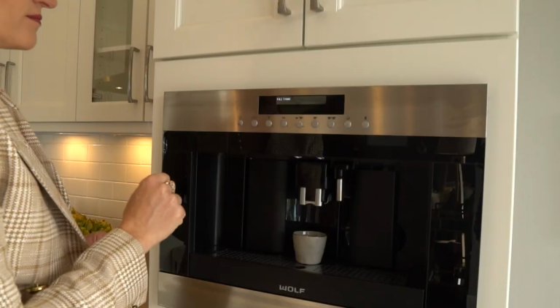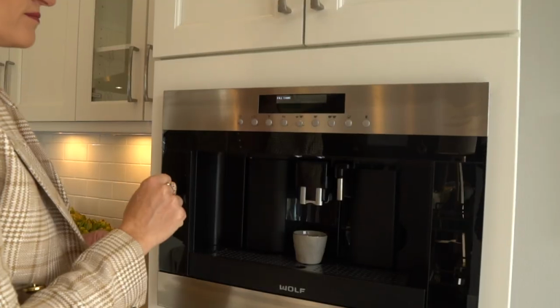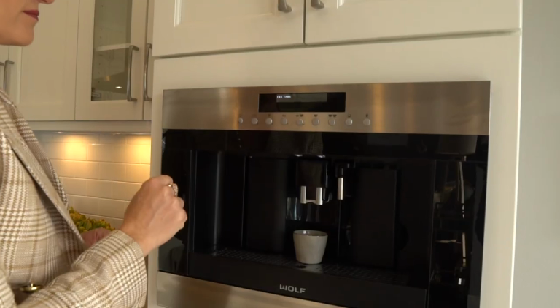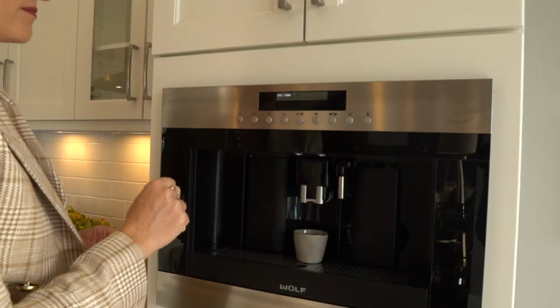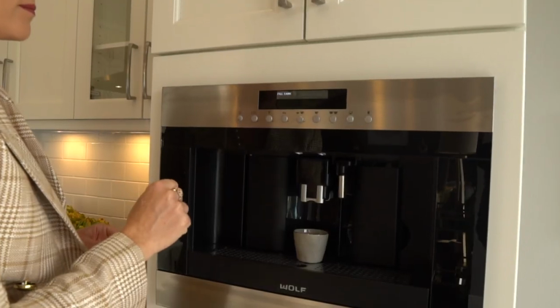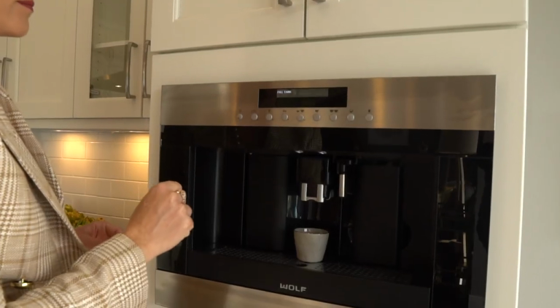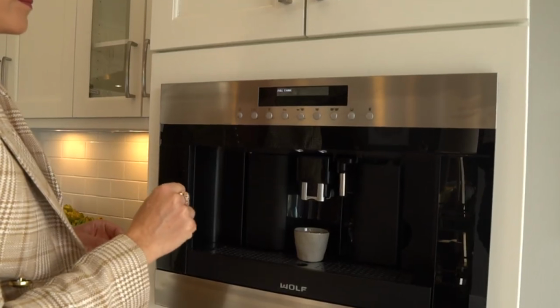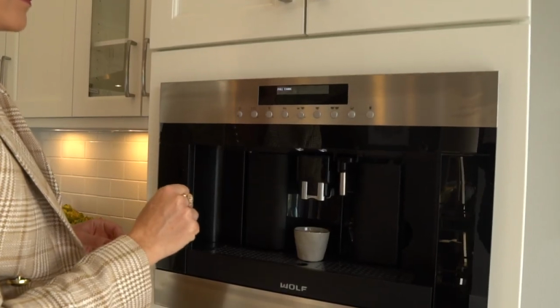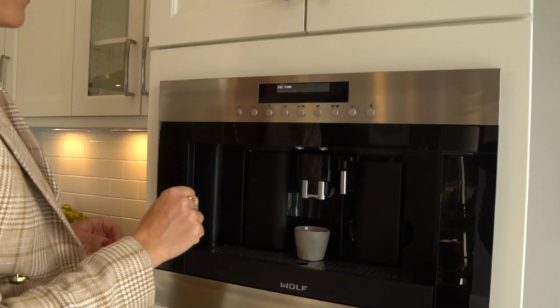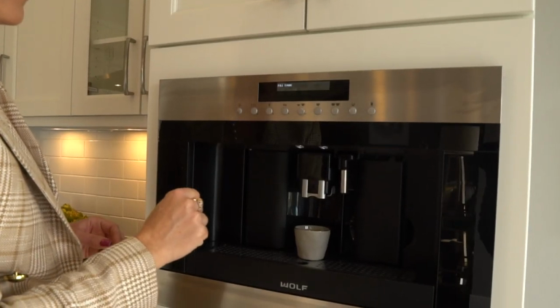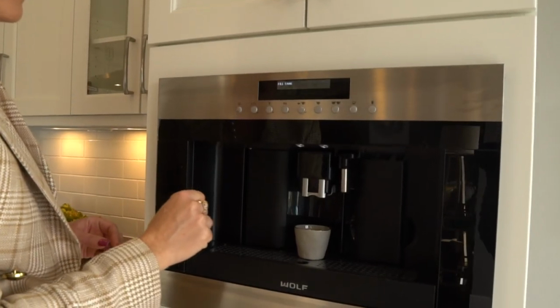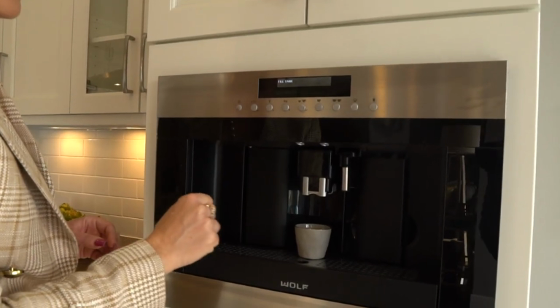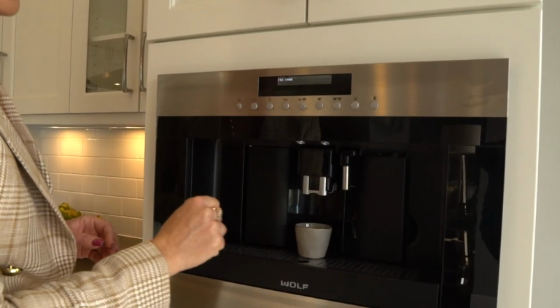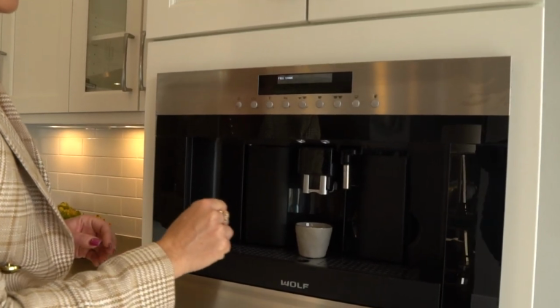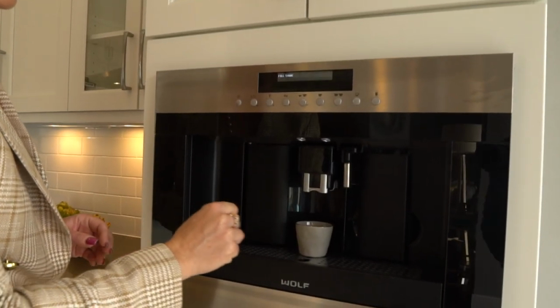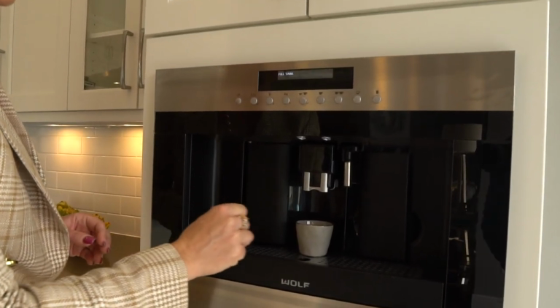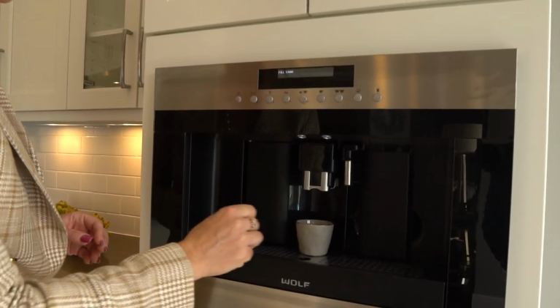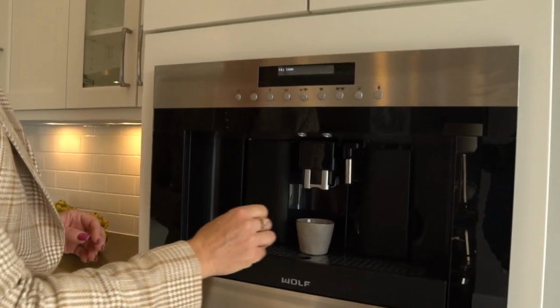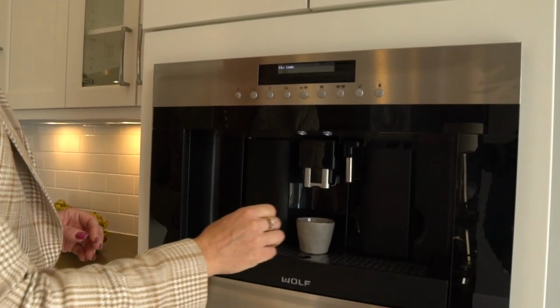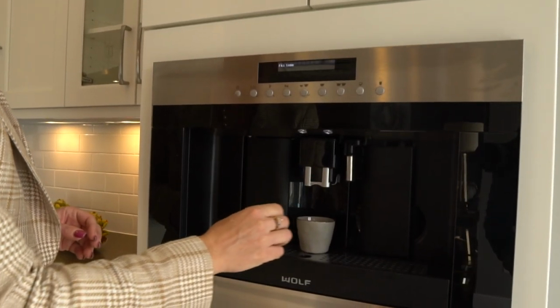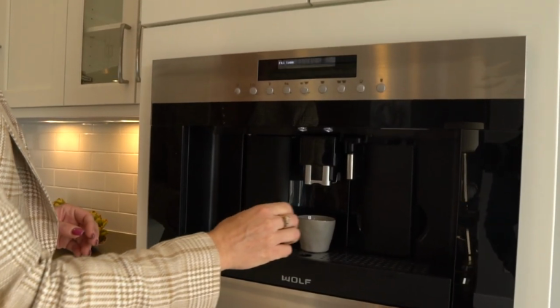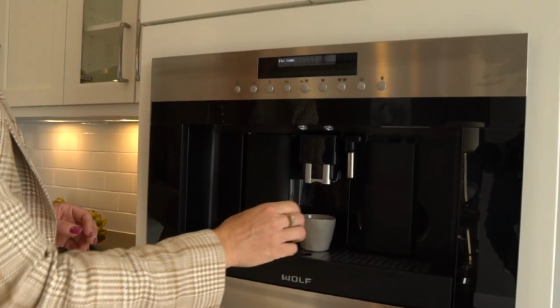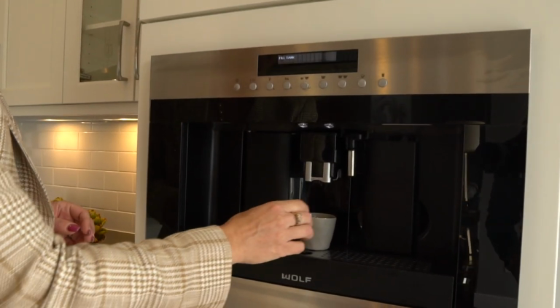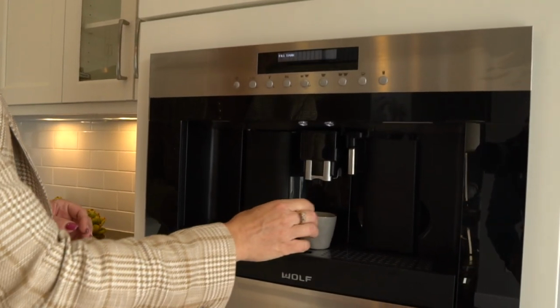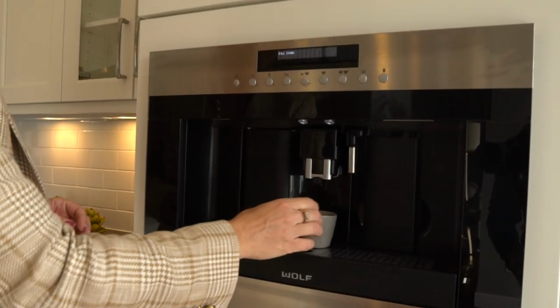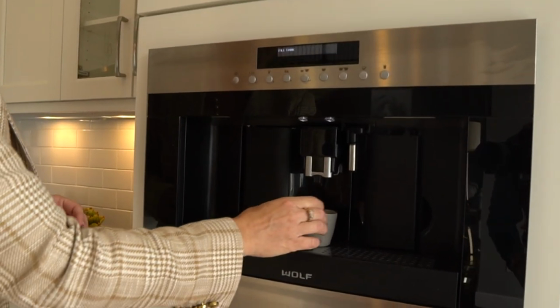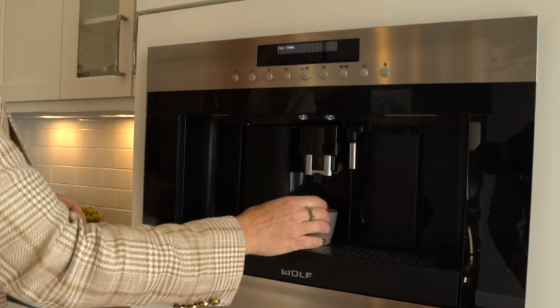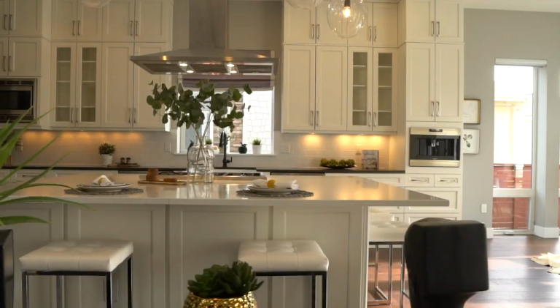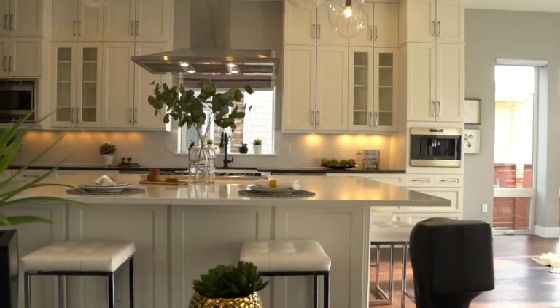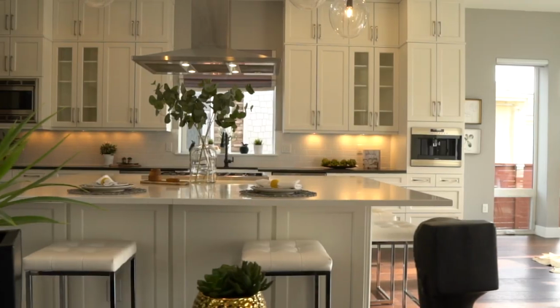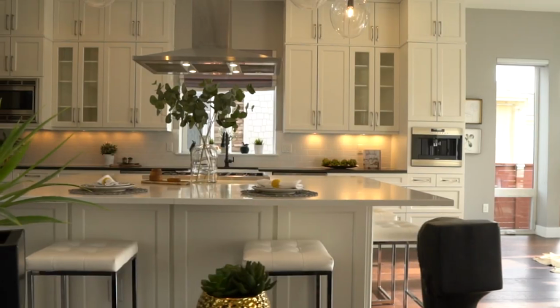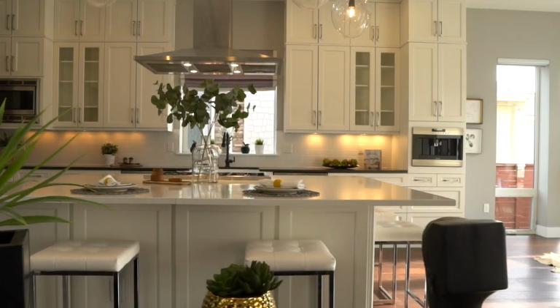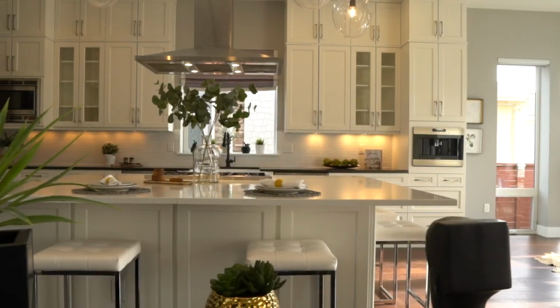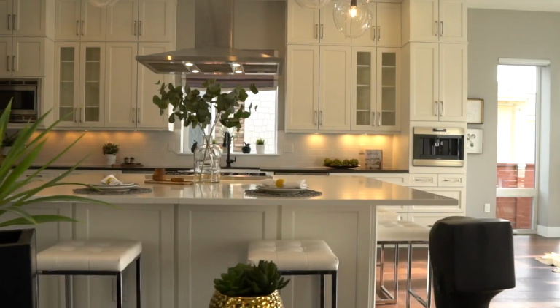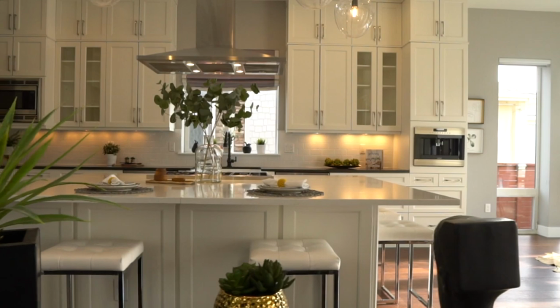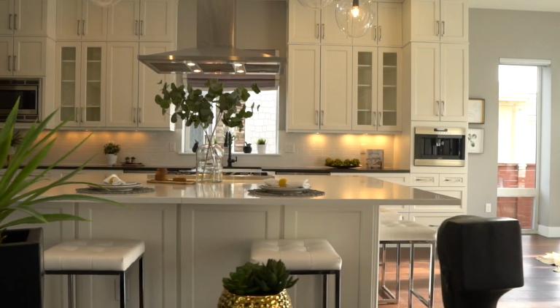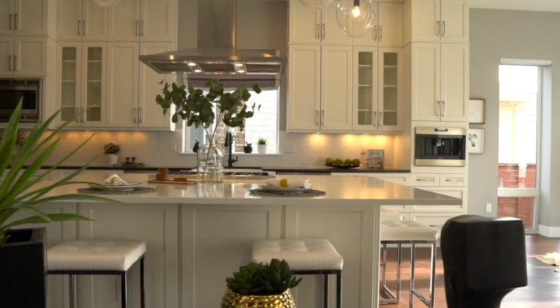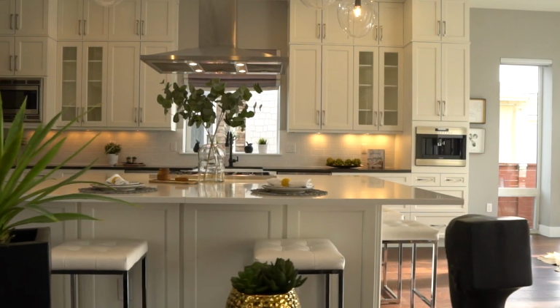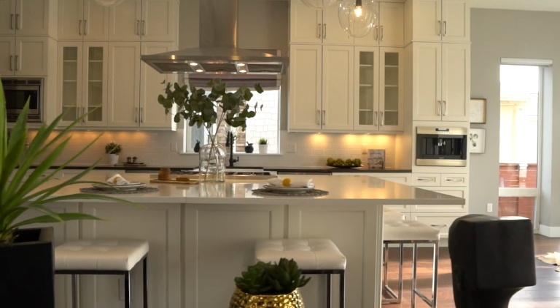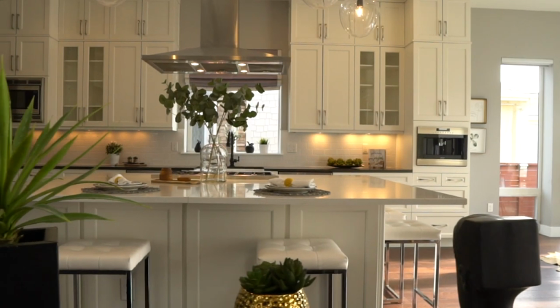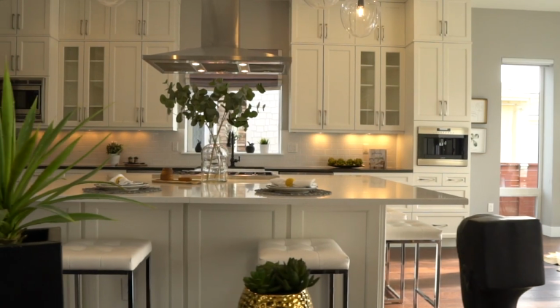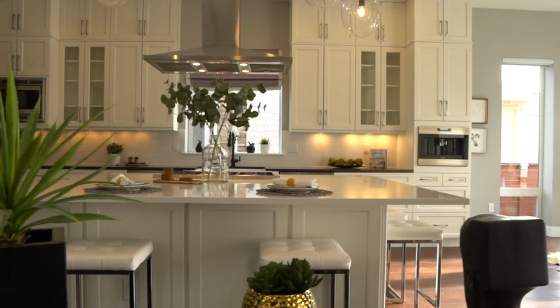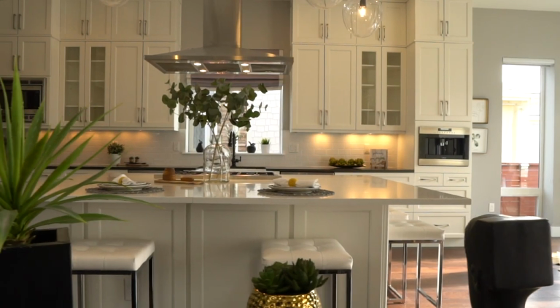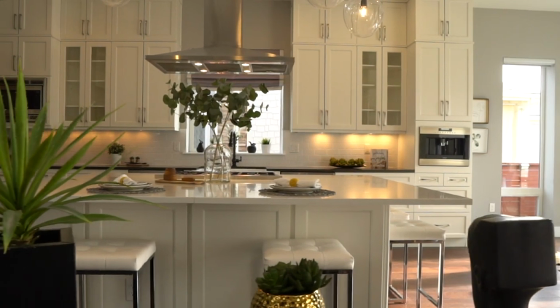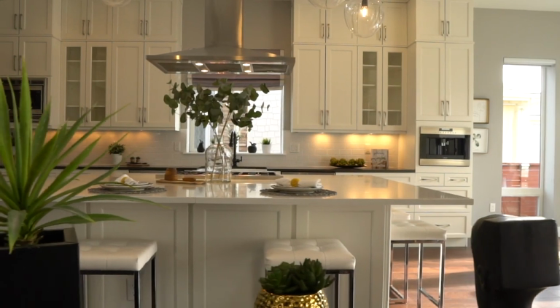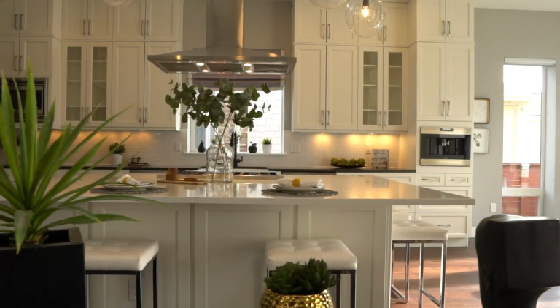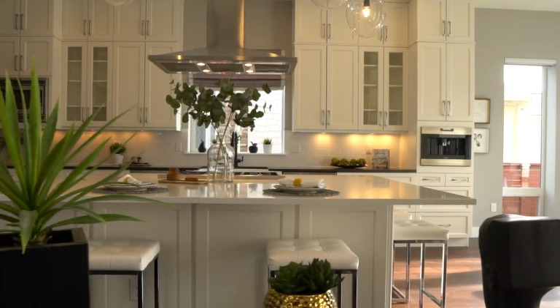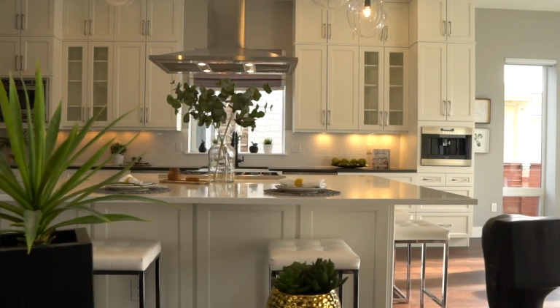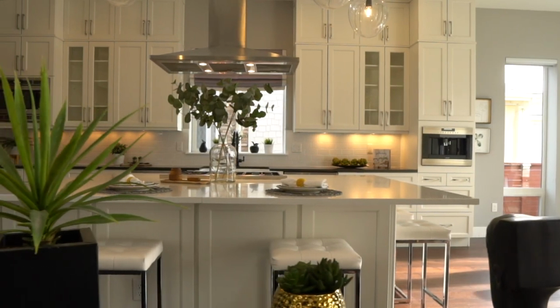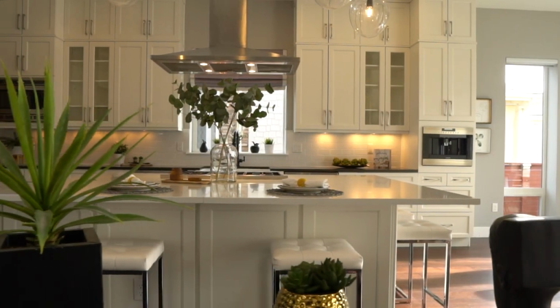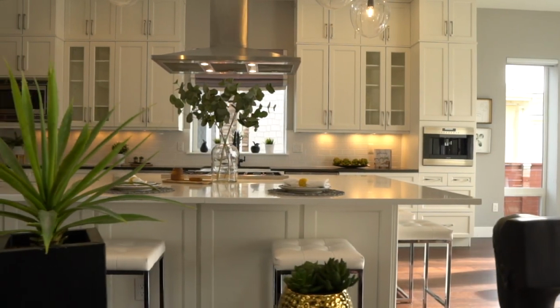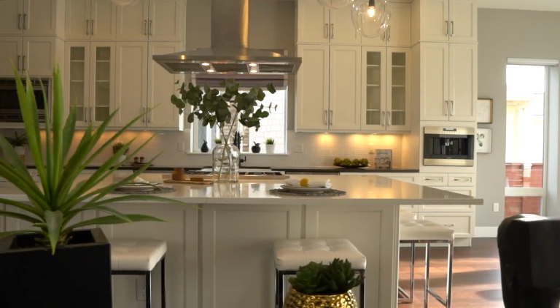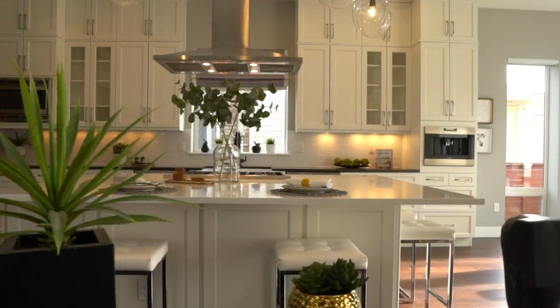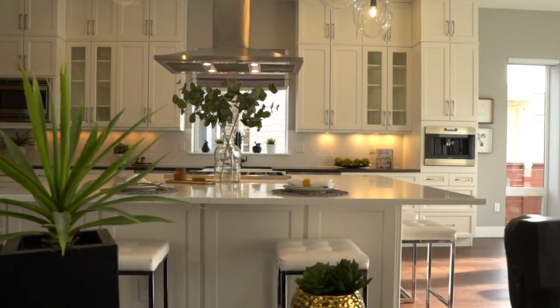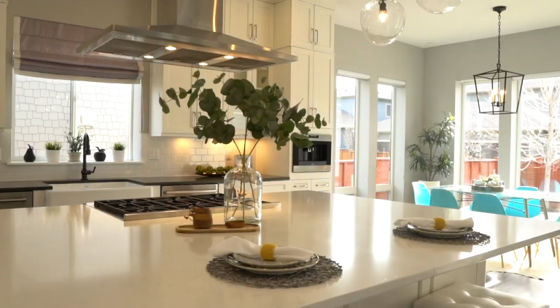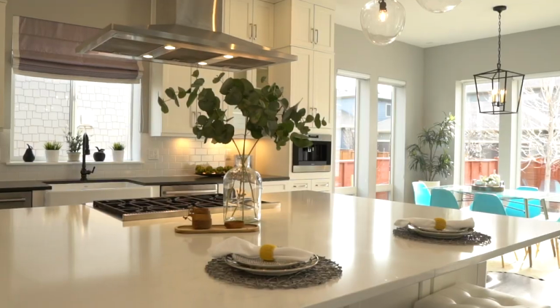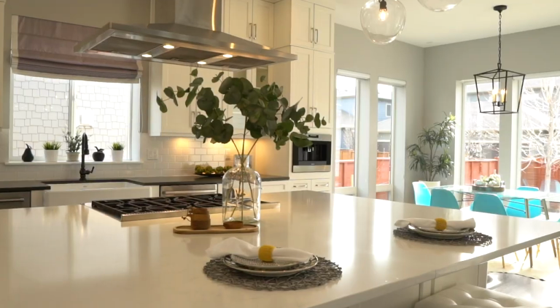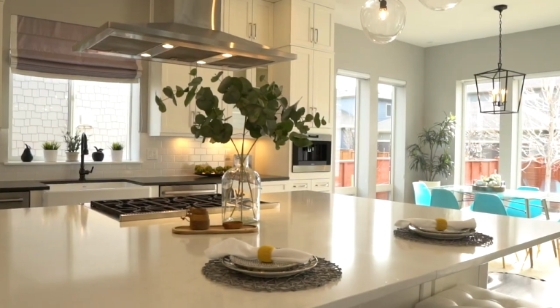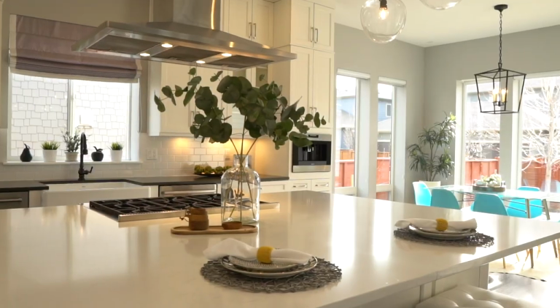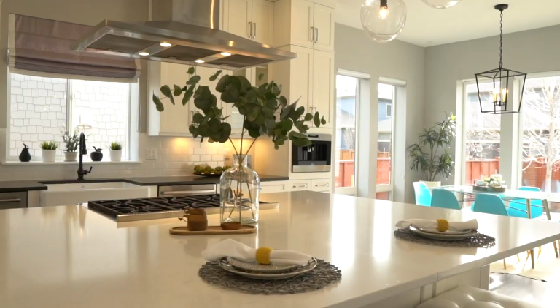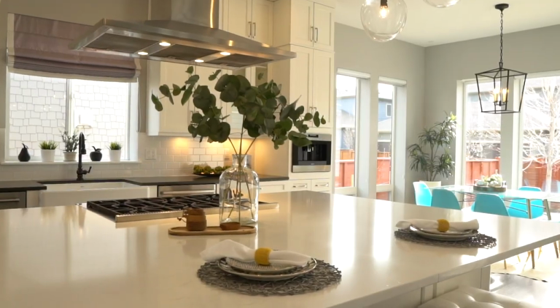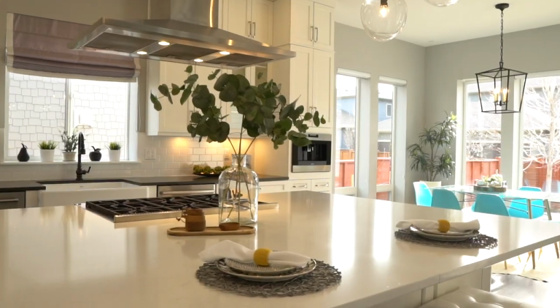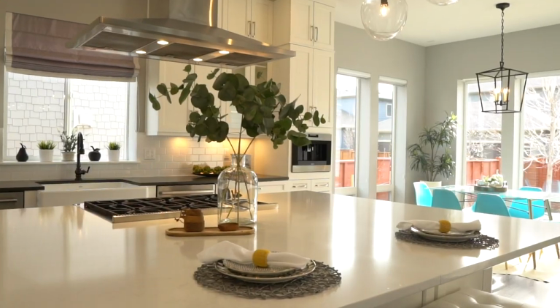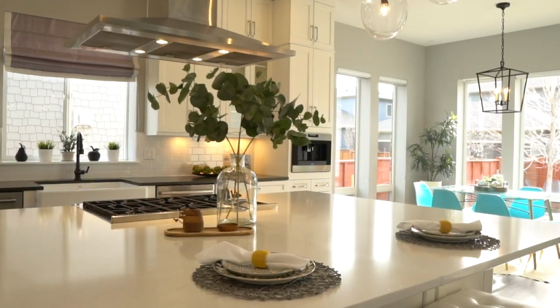Enjoy a cappuccino in the morning with your built-in coffee system.